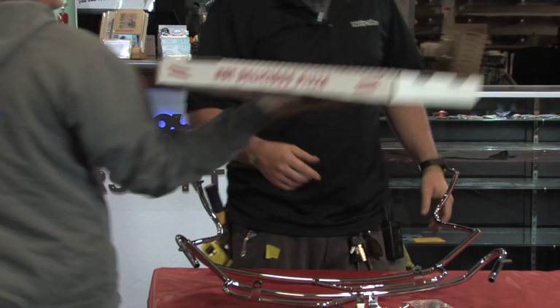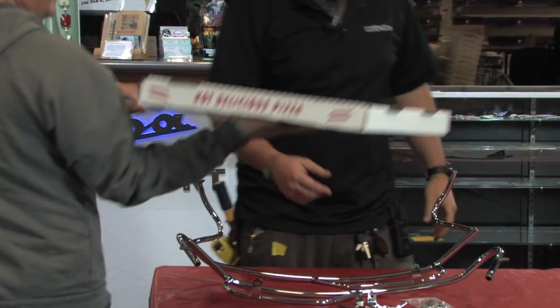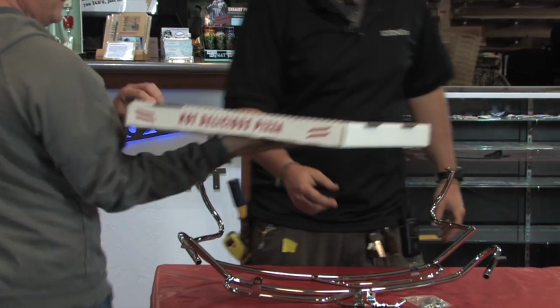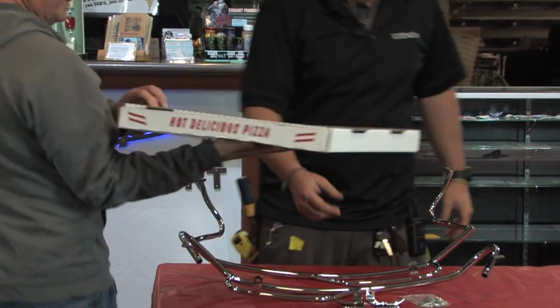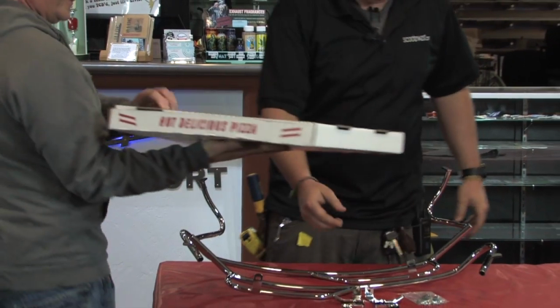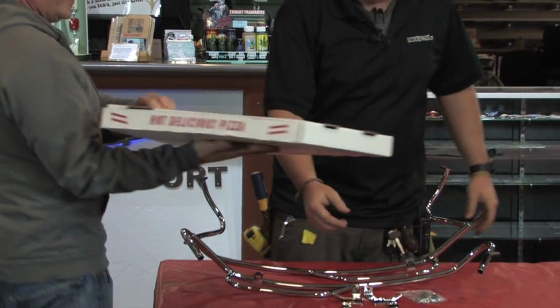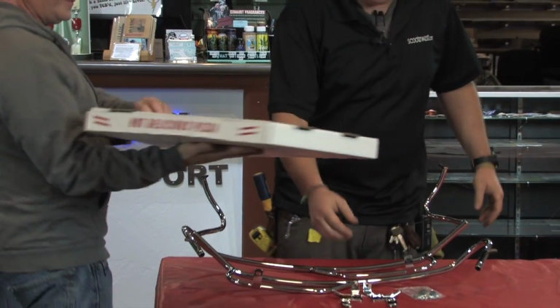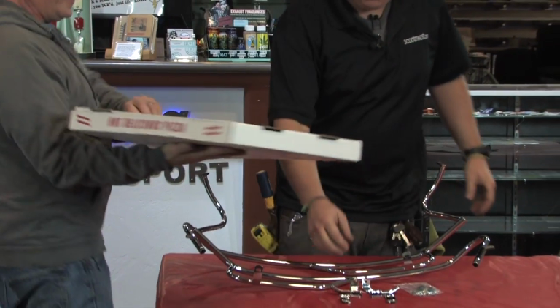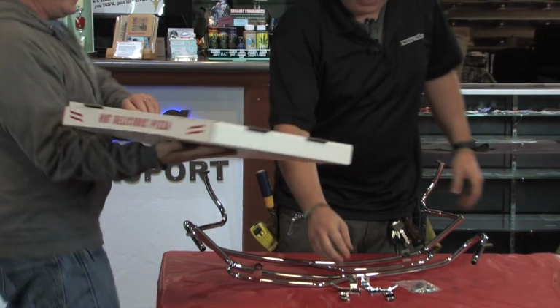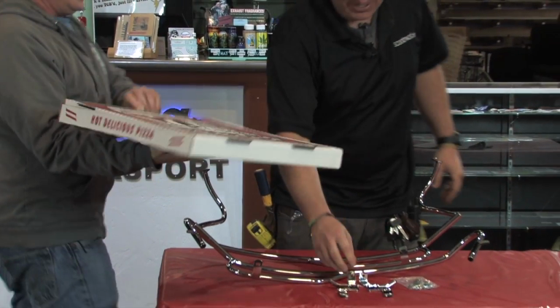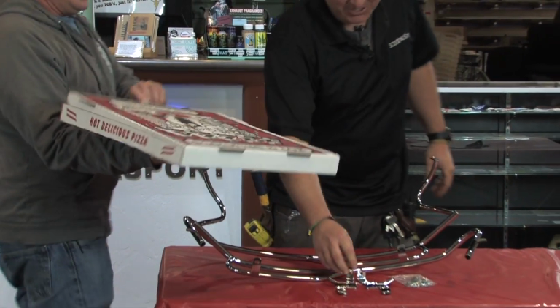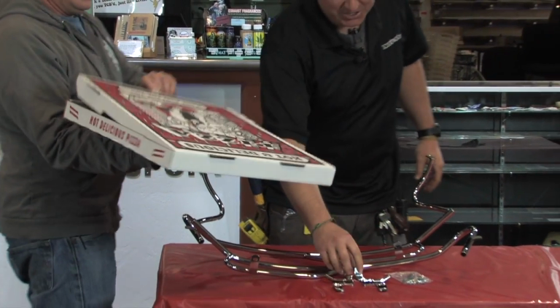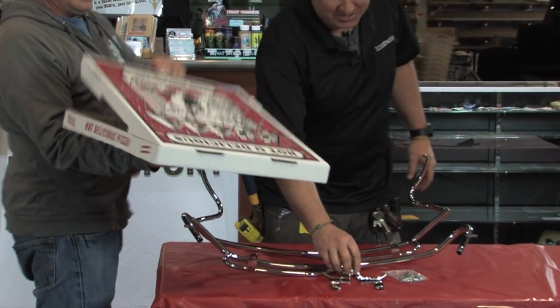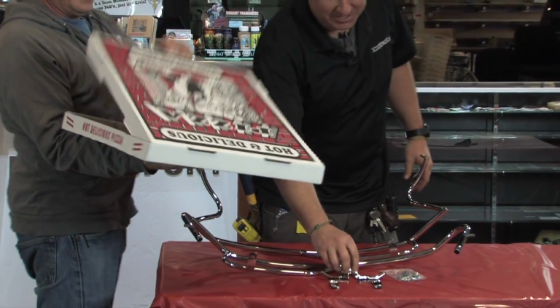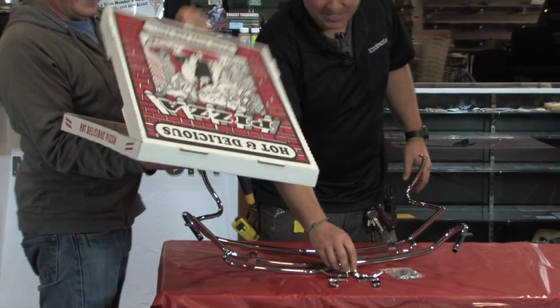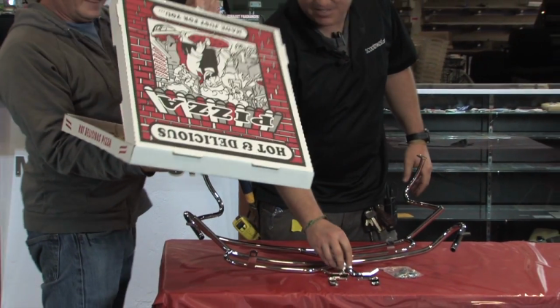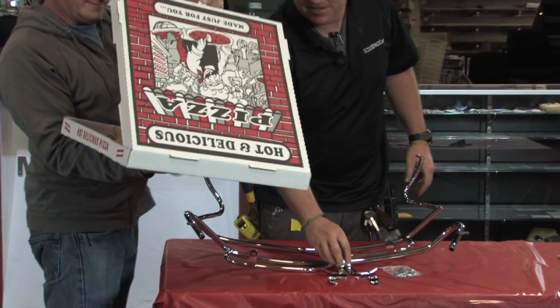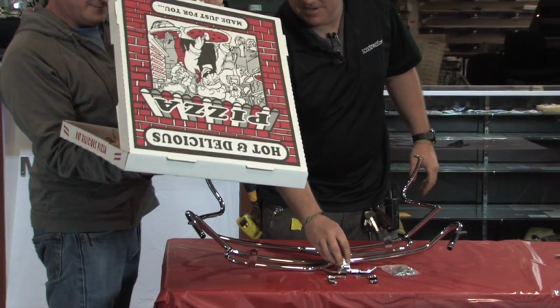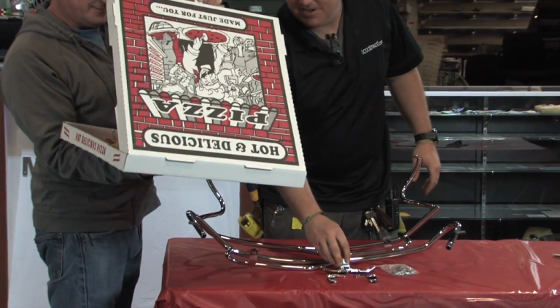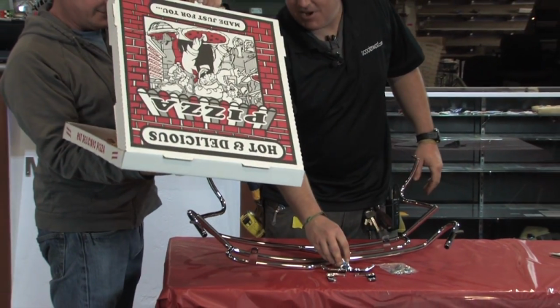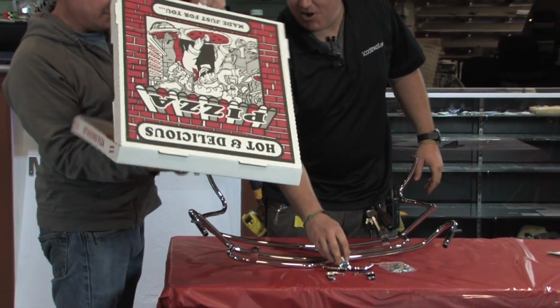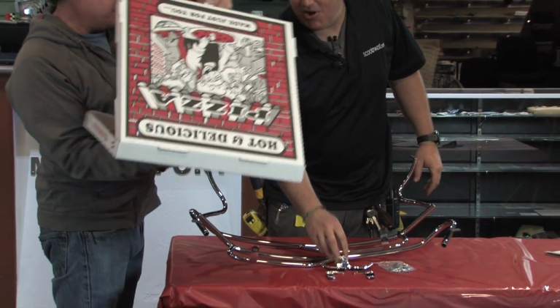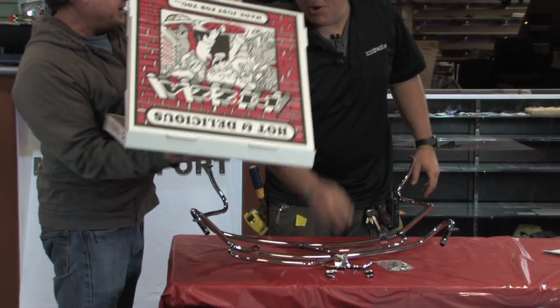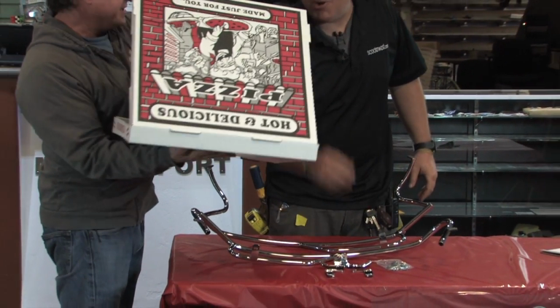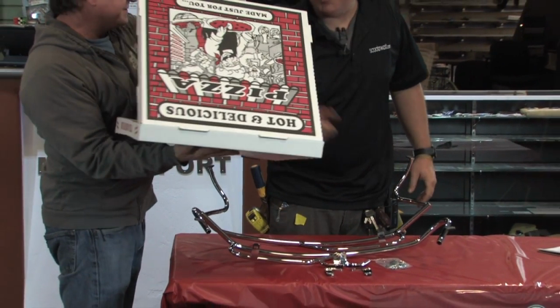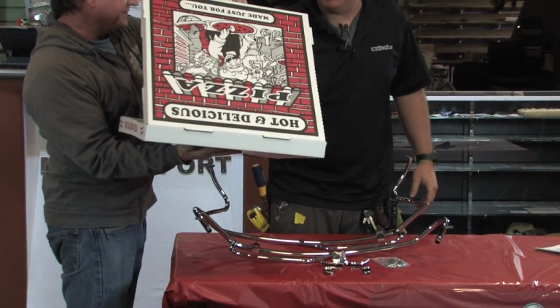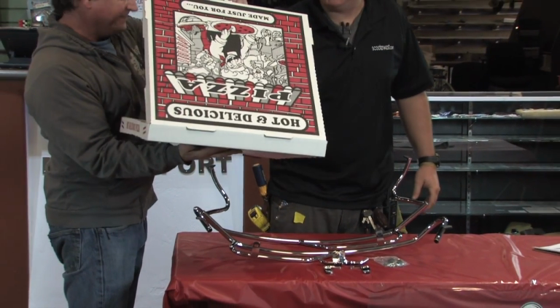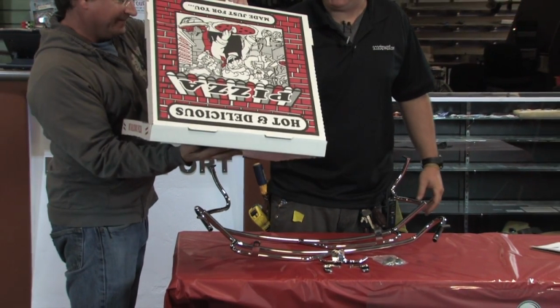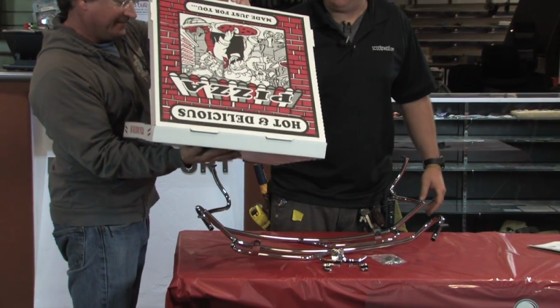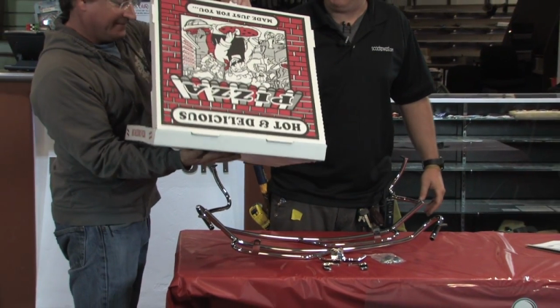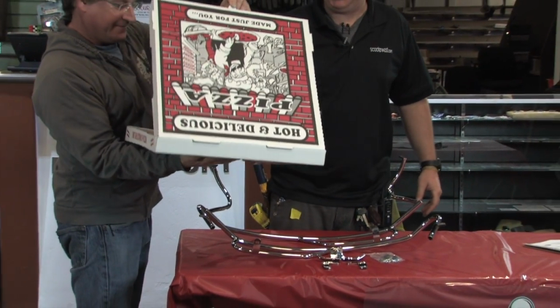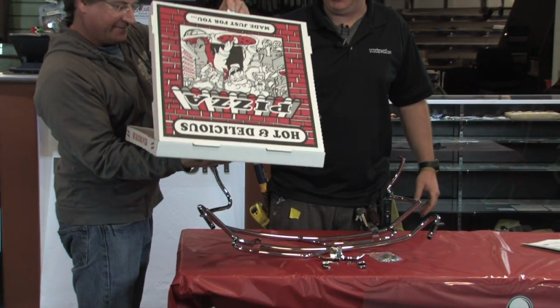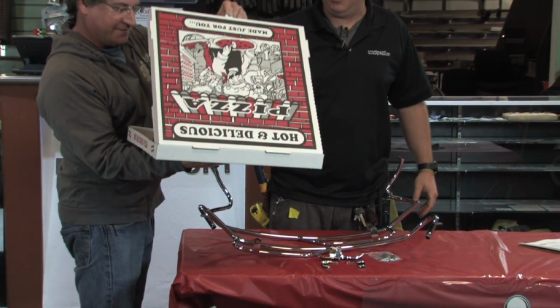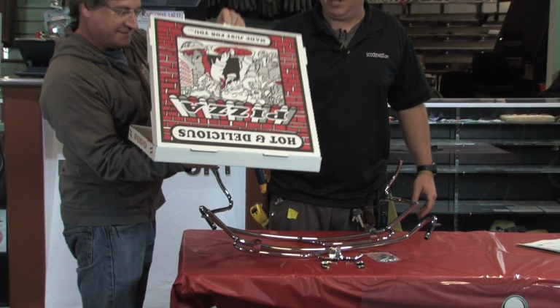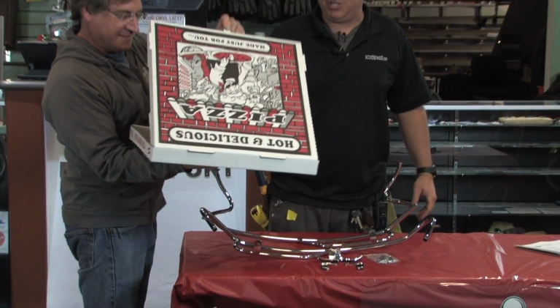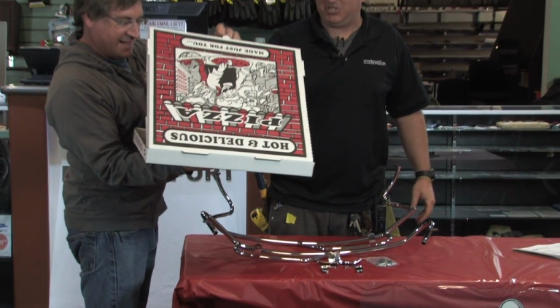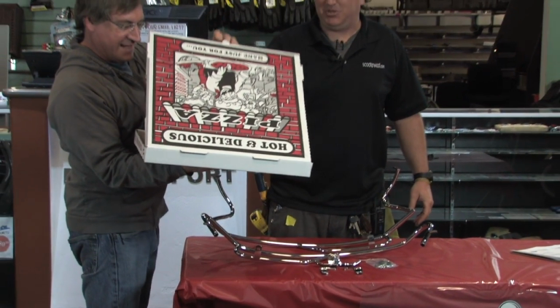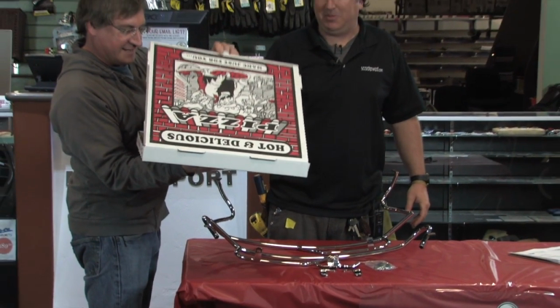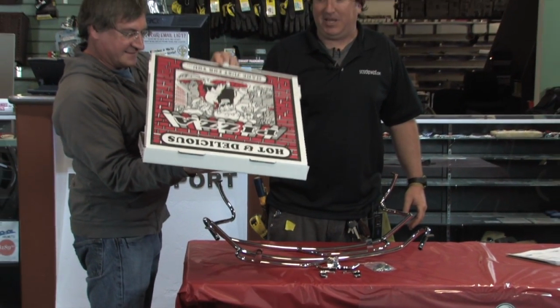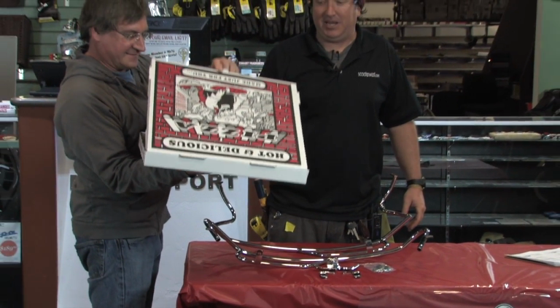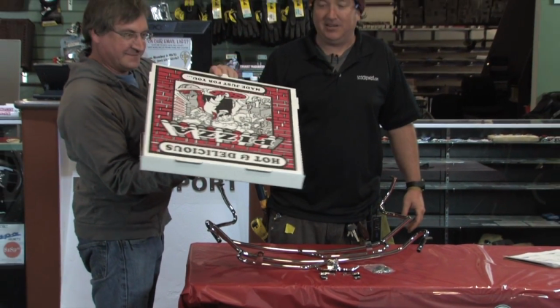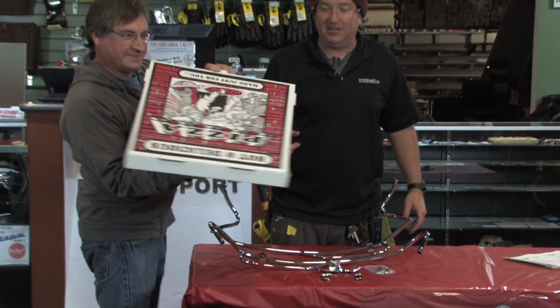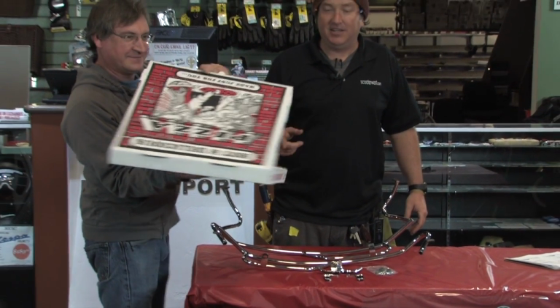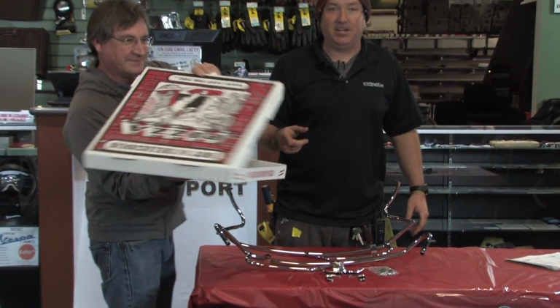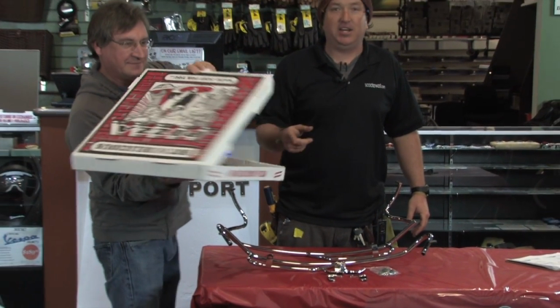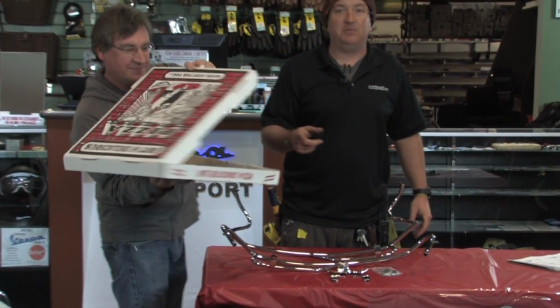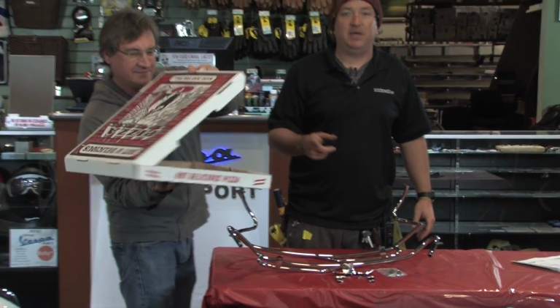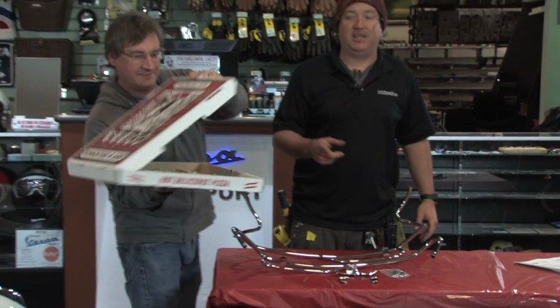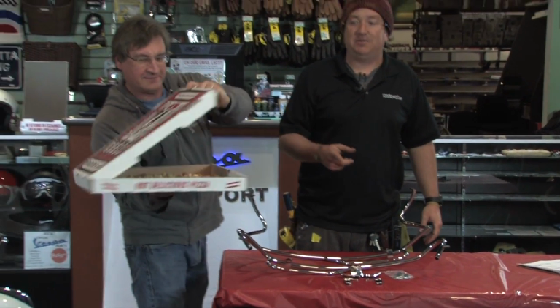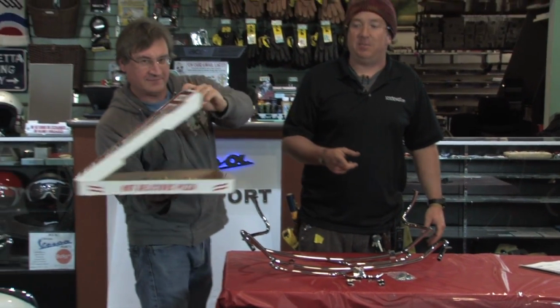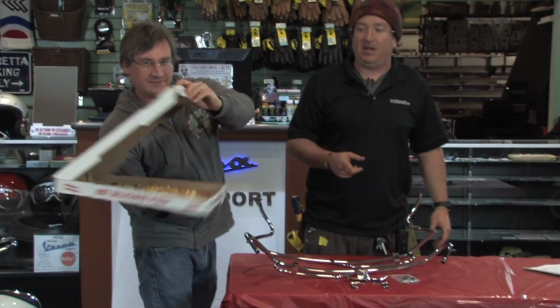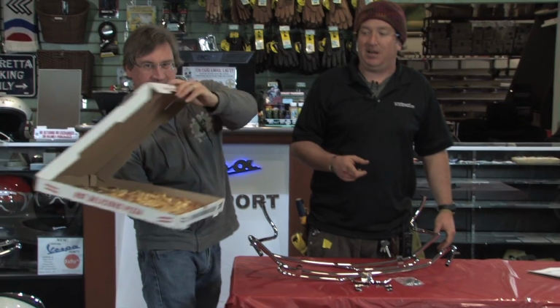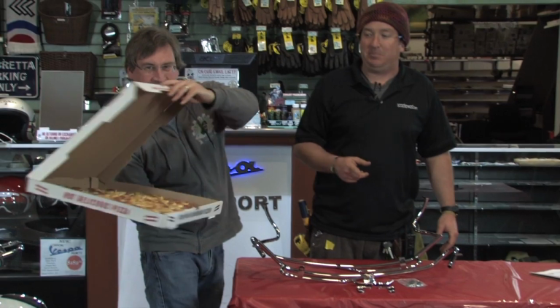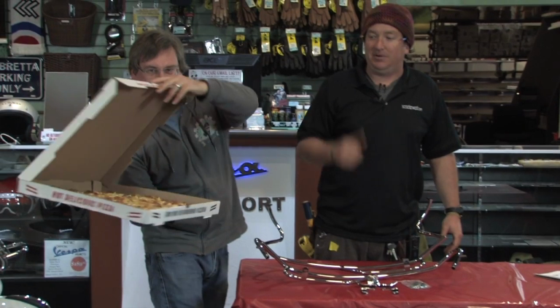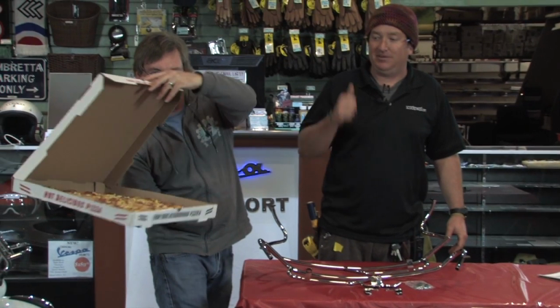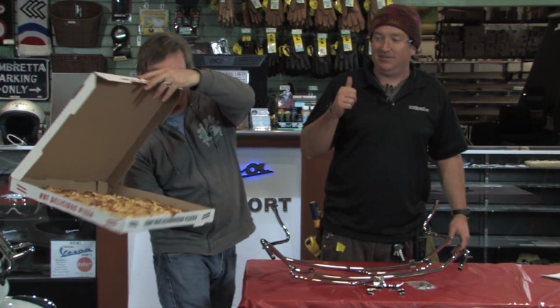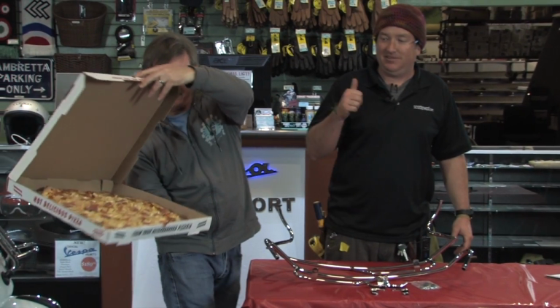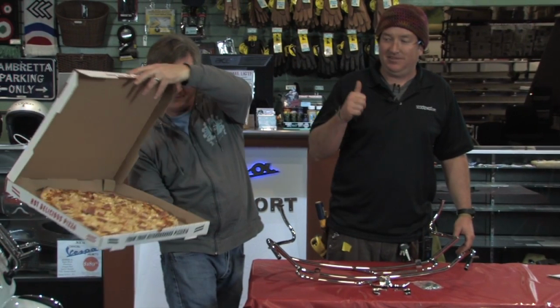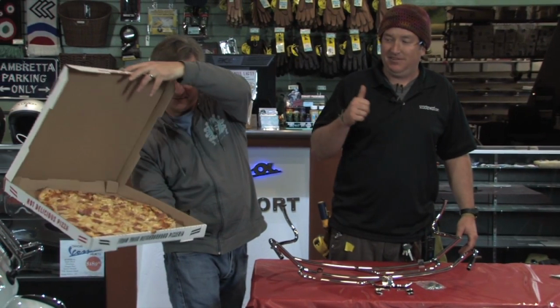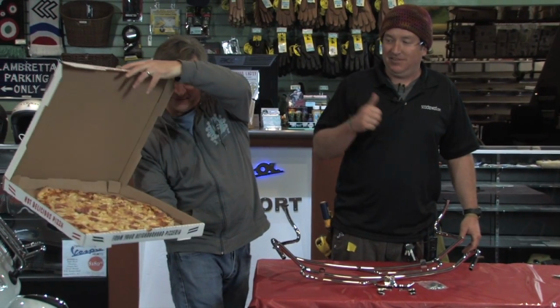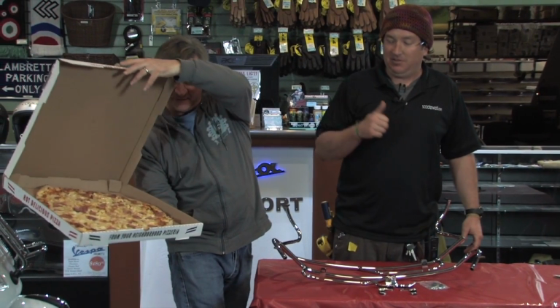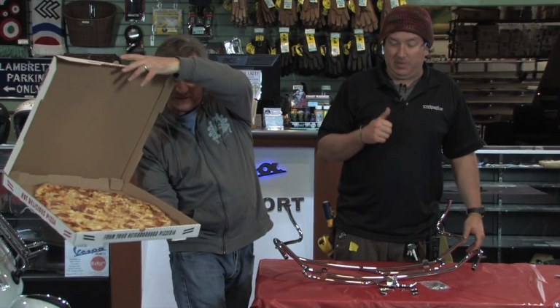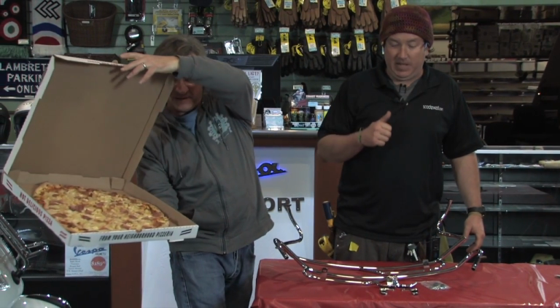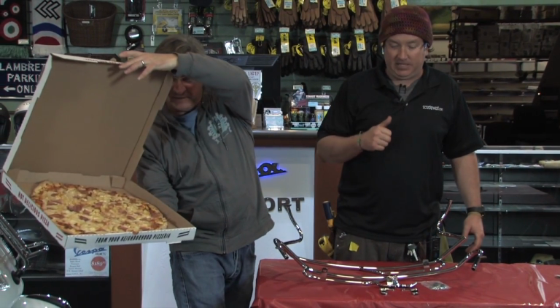Pizza just arrived from down the street — Canadian bacon and pineapple. The best.